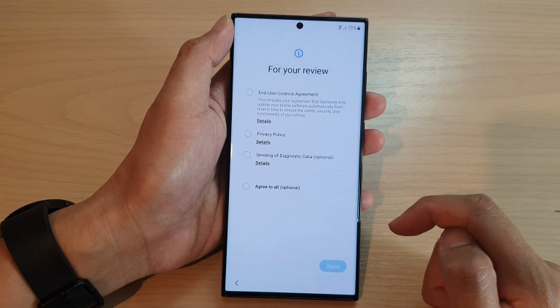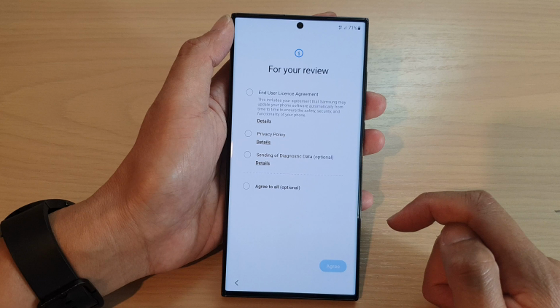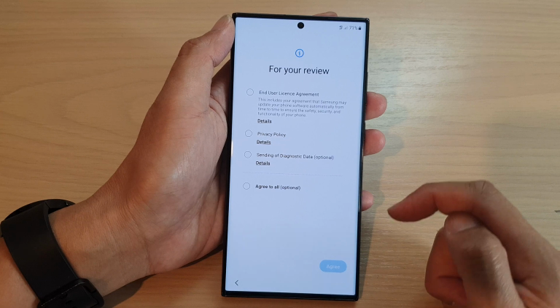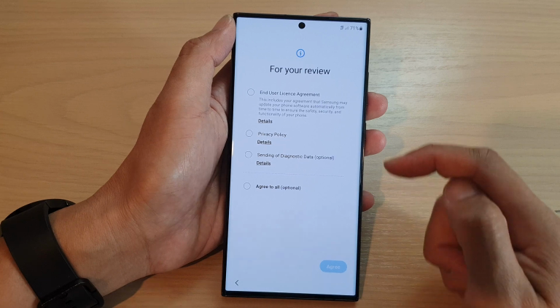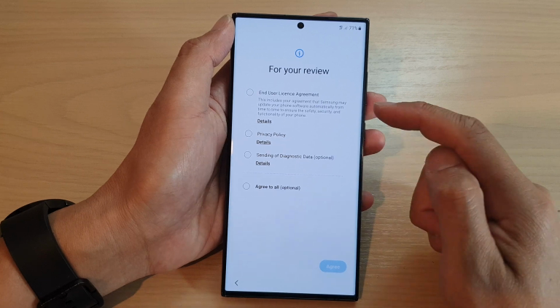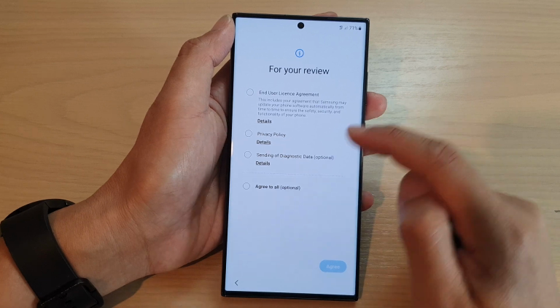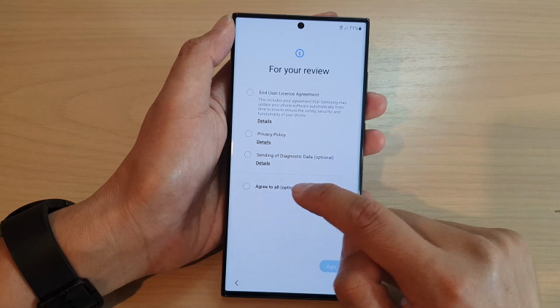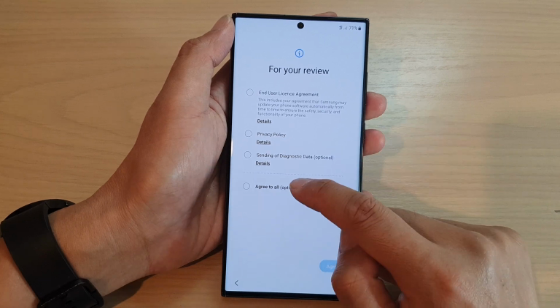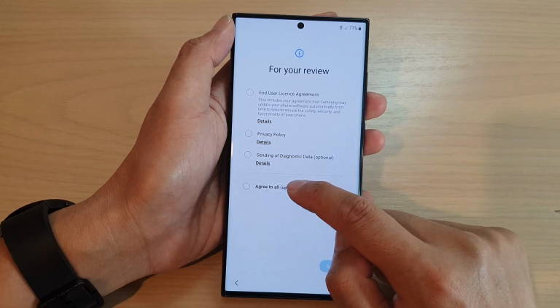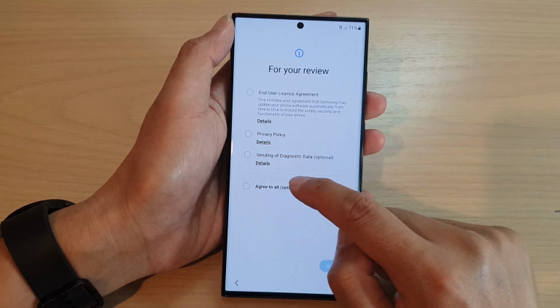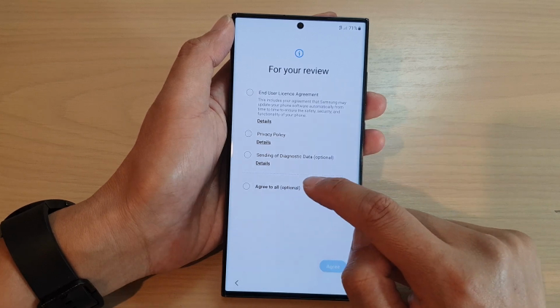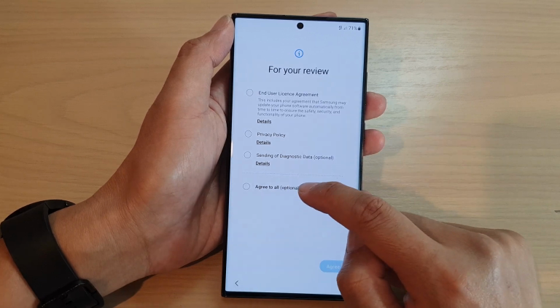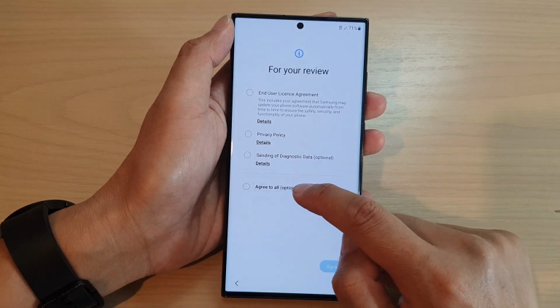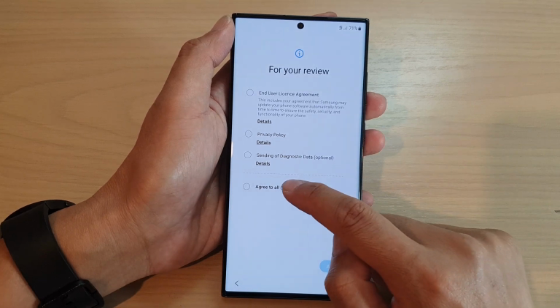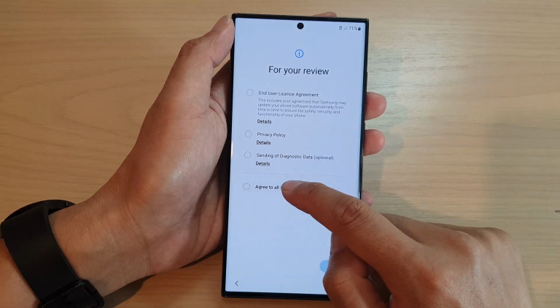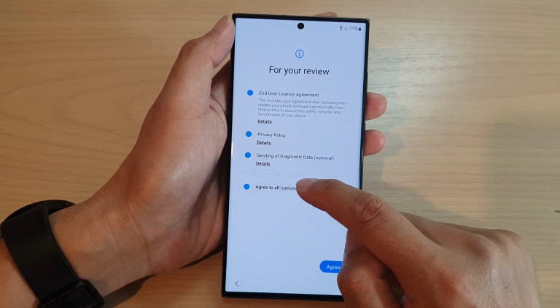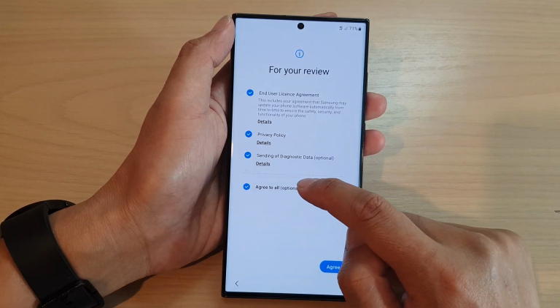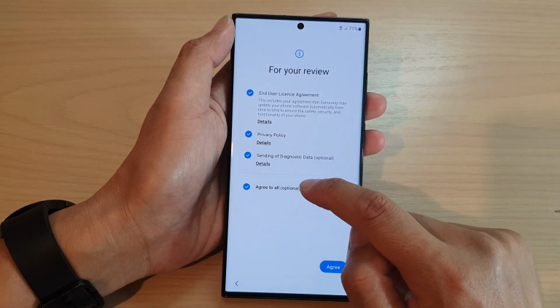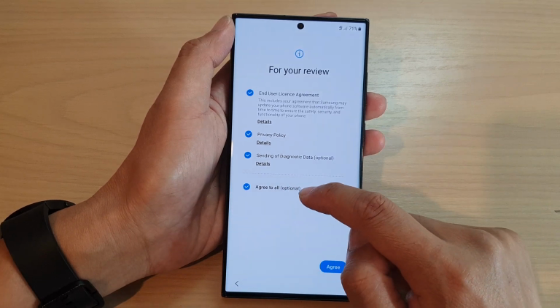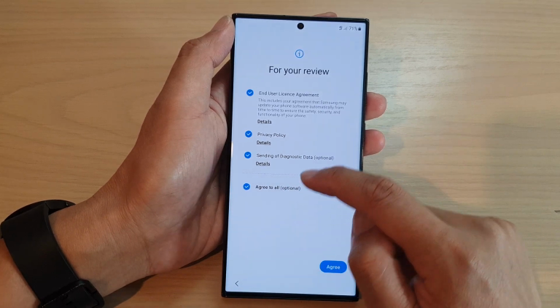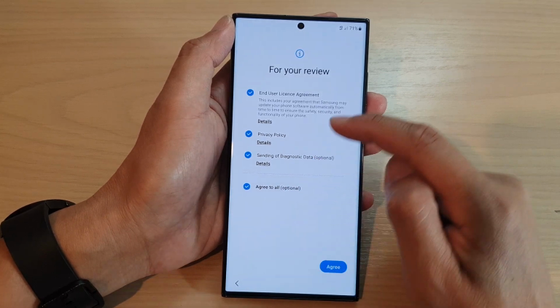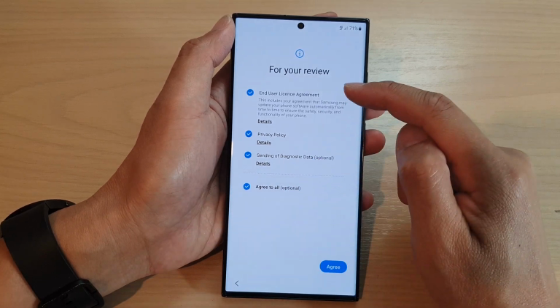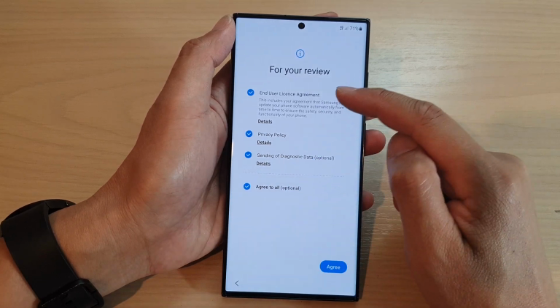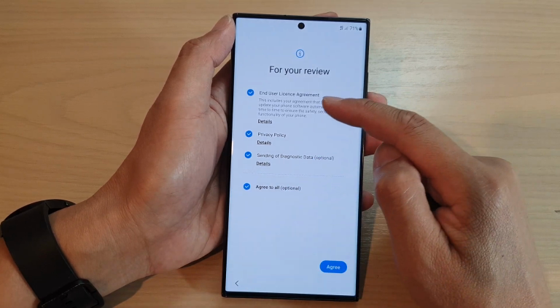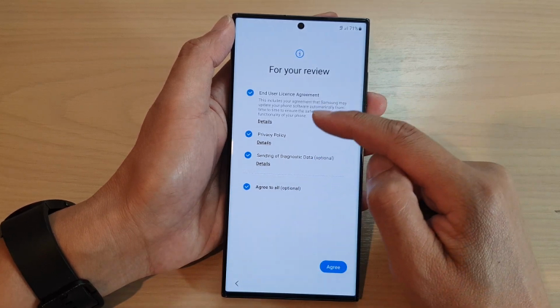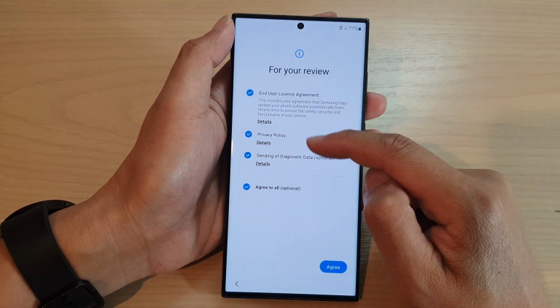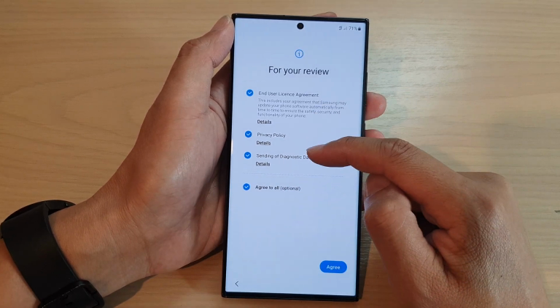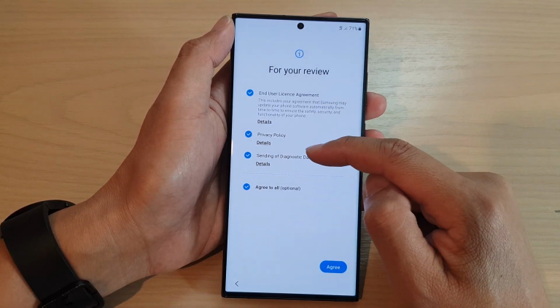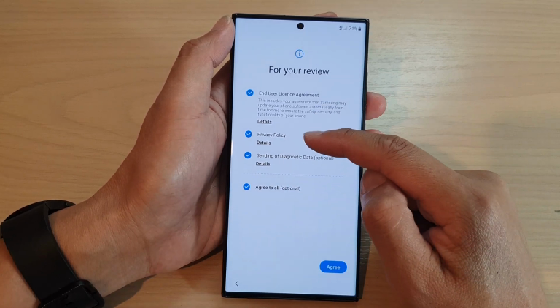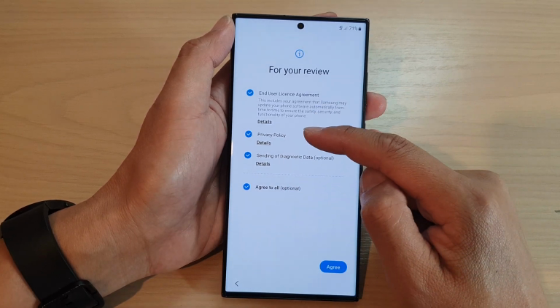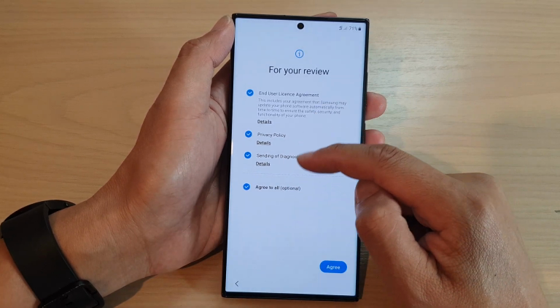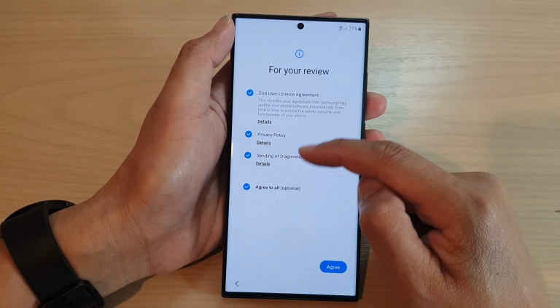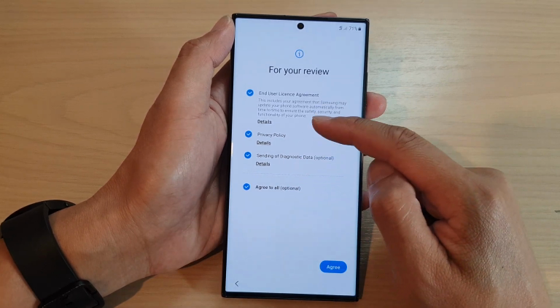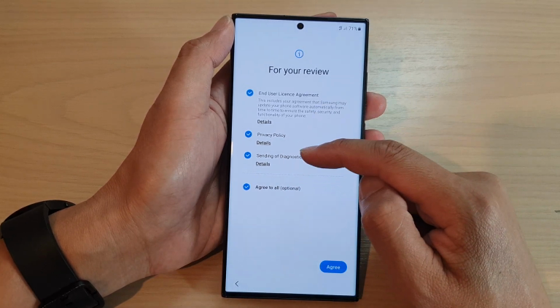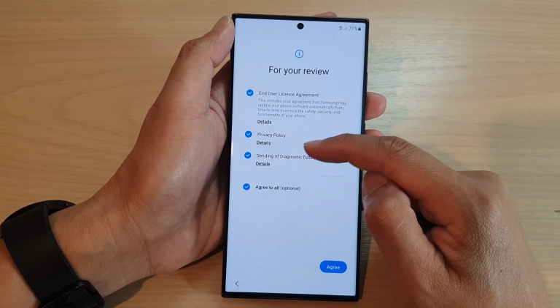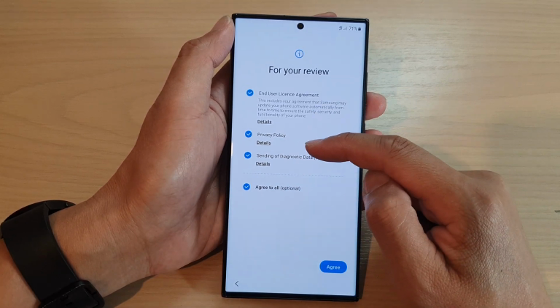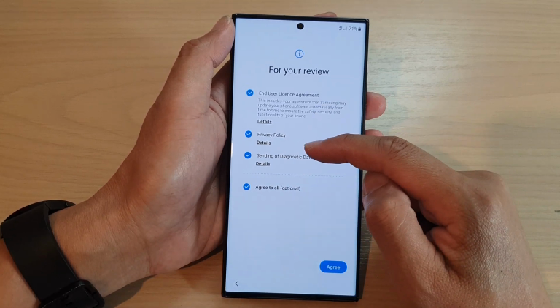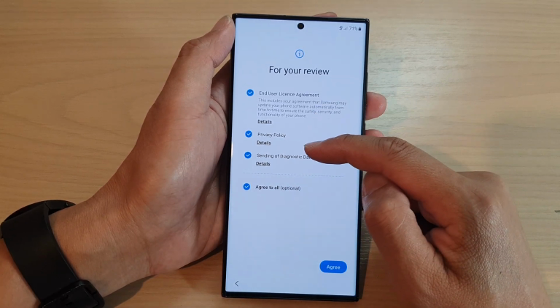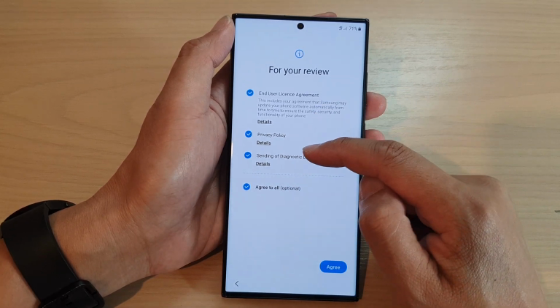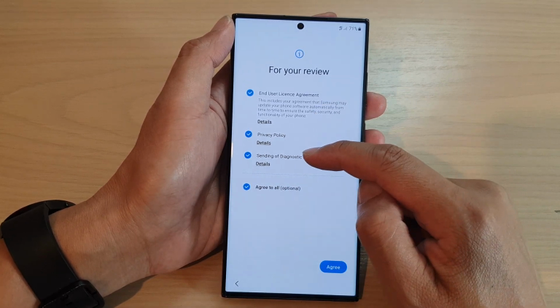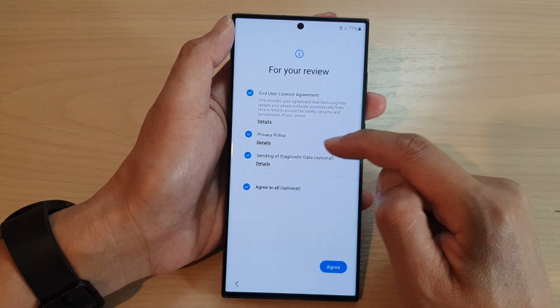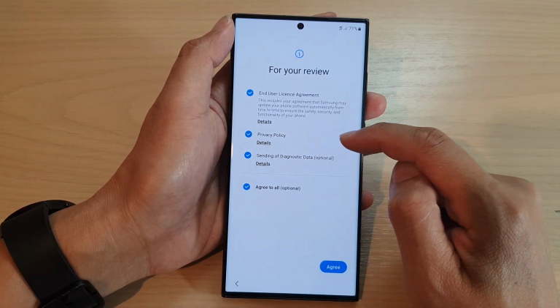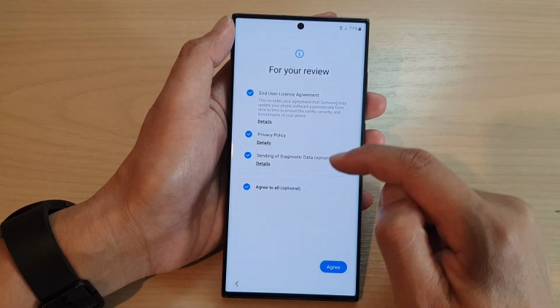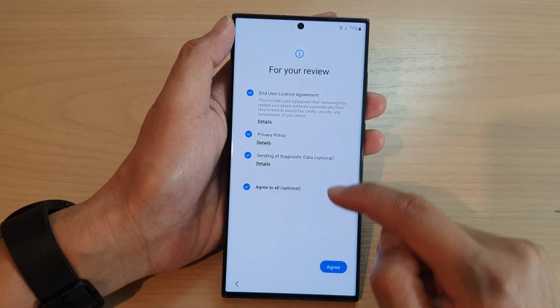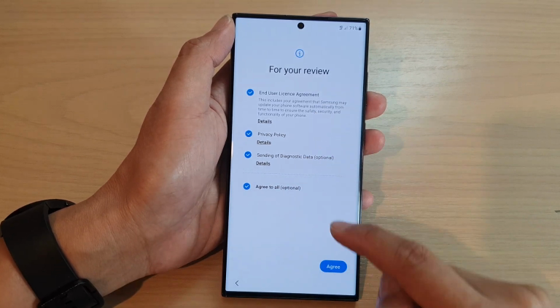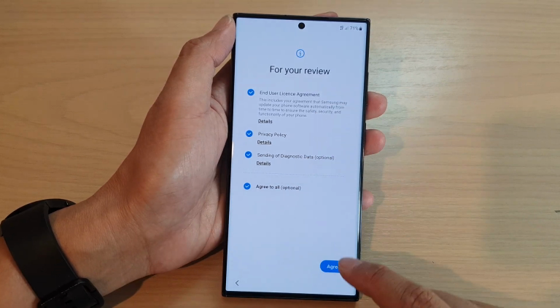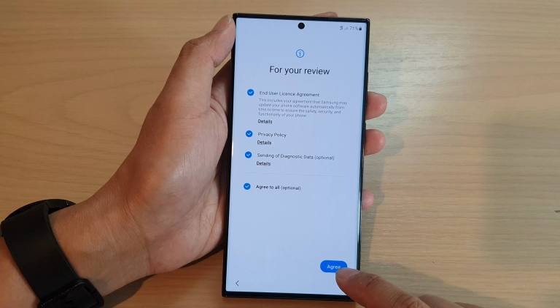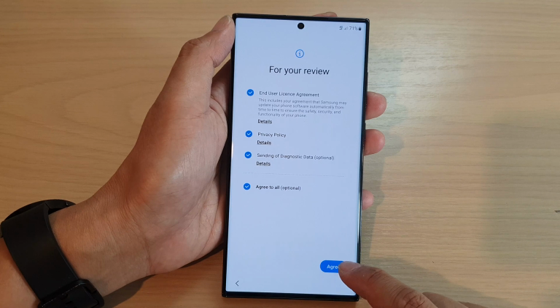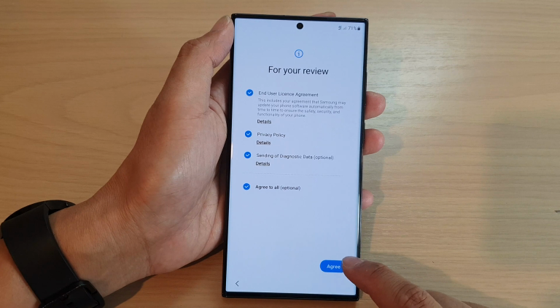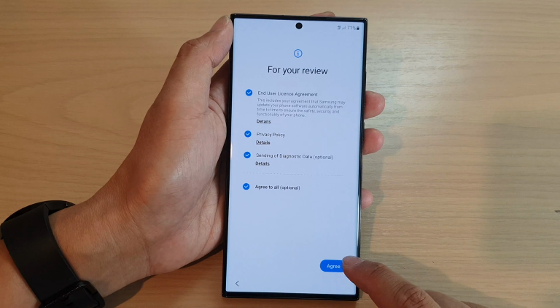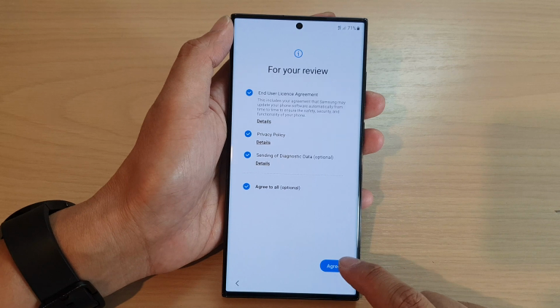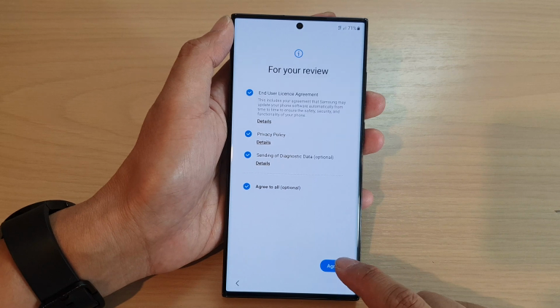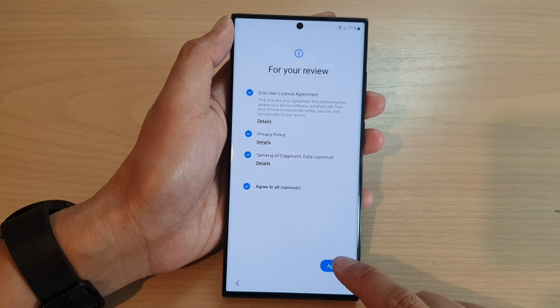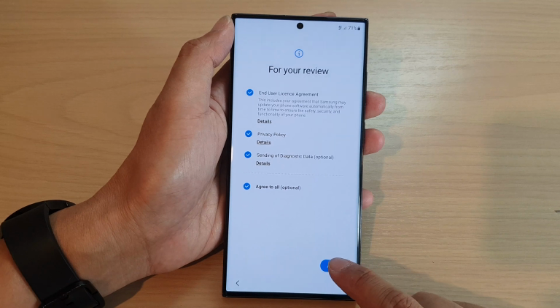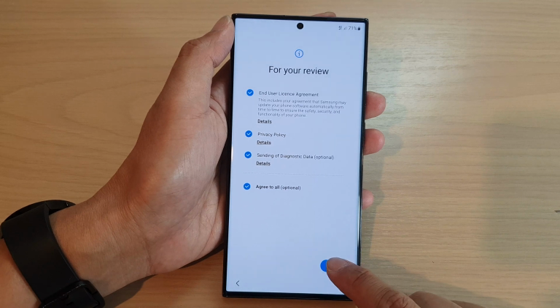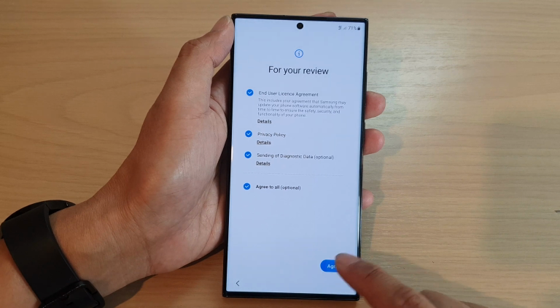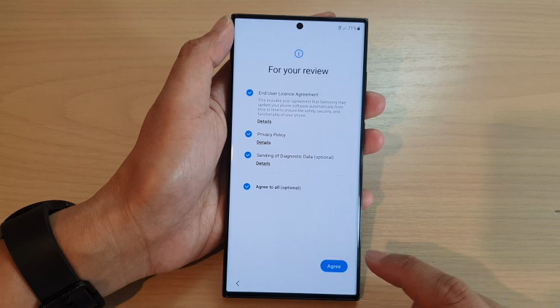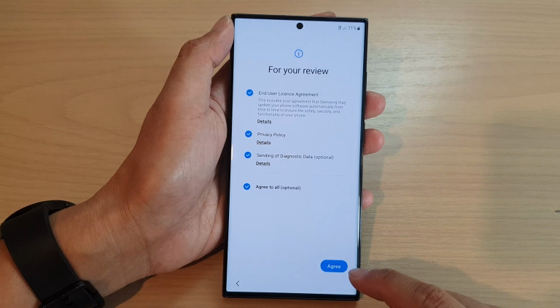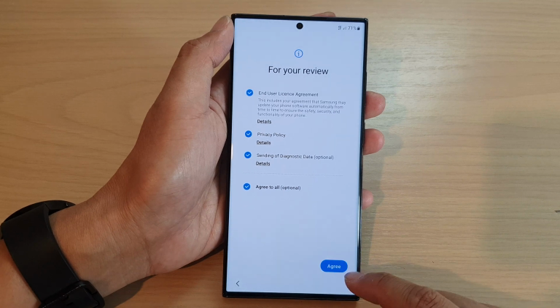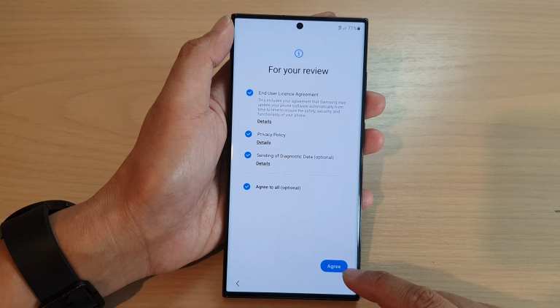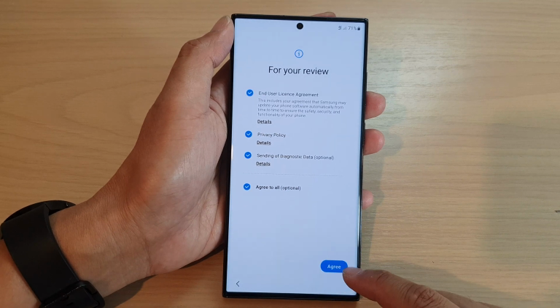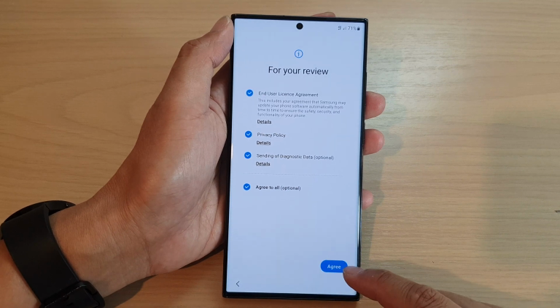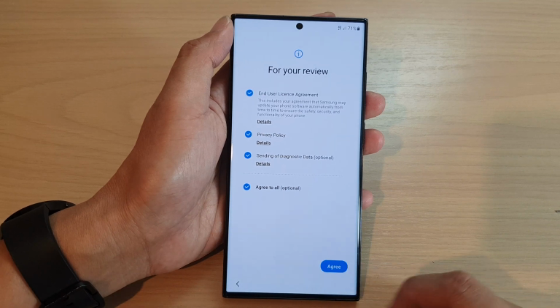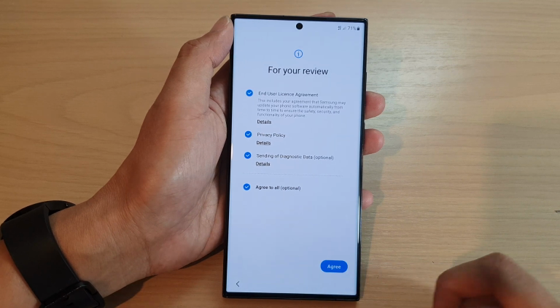Next tap on agree. Go down here and choose what you want to agree and tap on the agree button at the bottom.